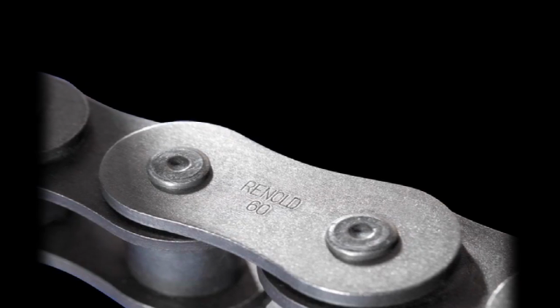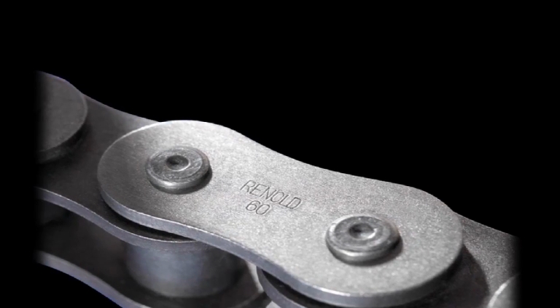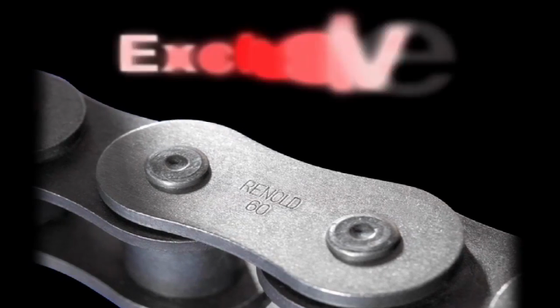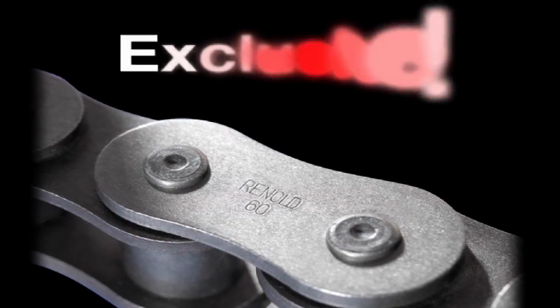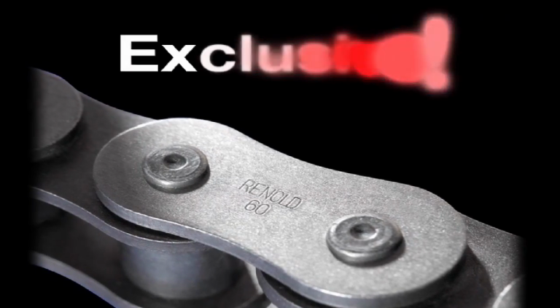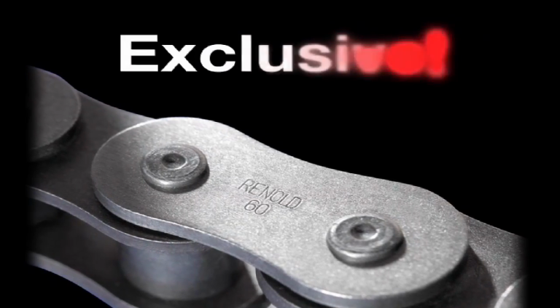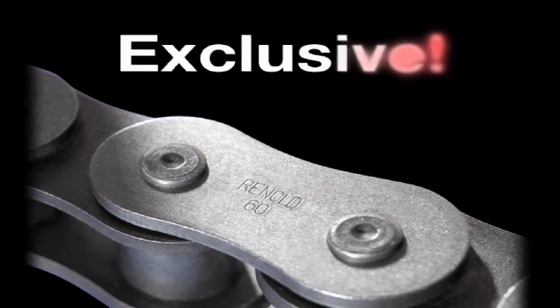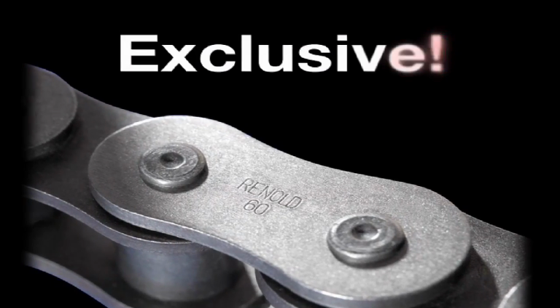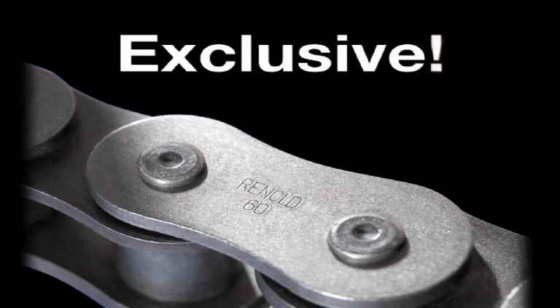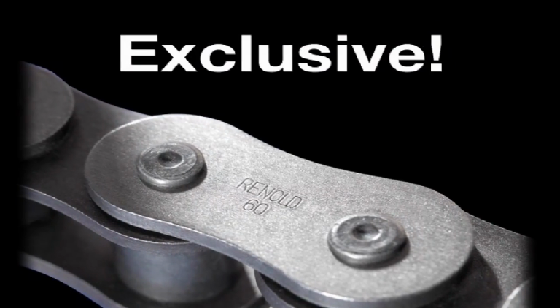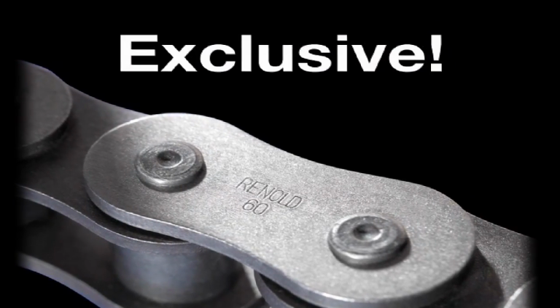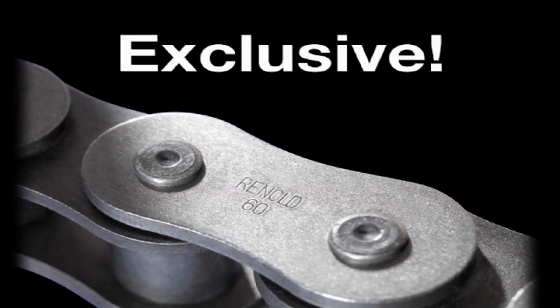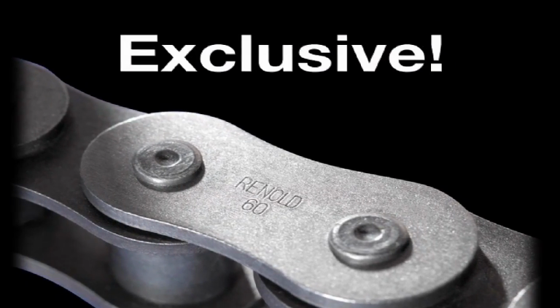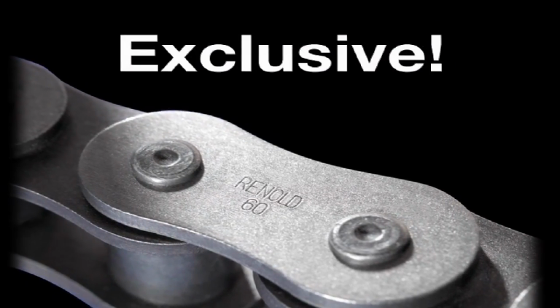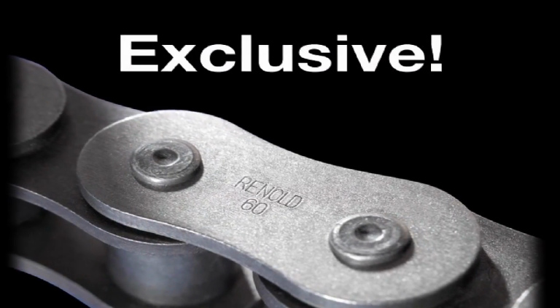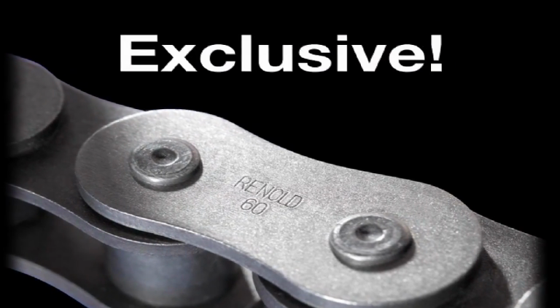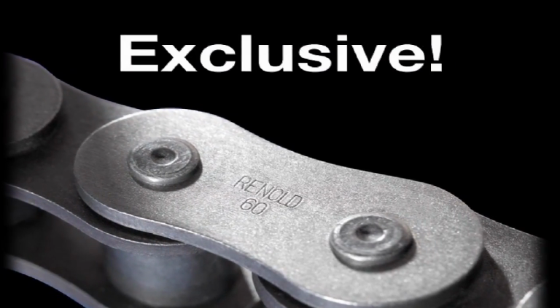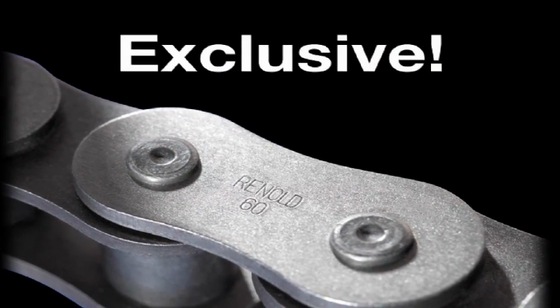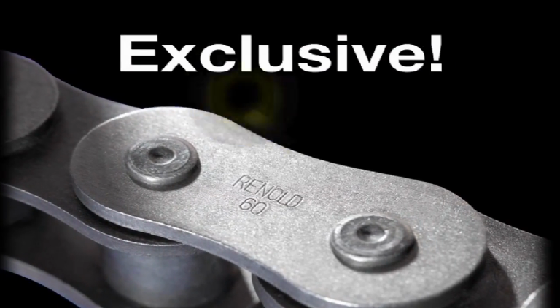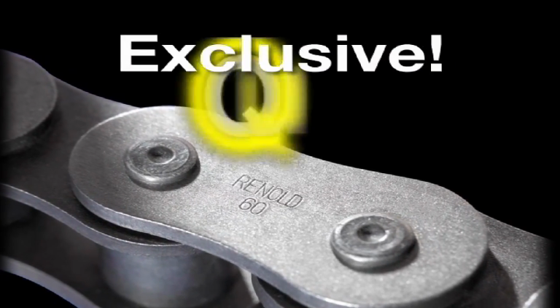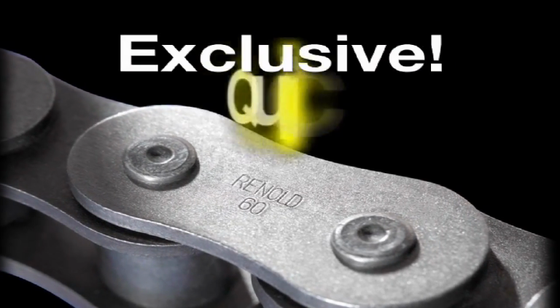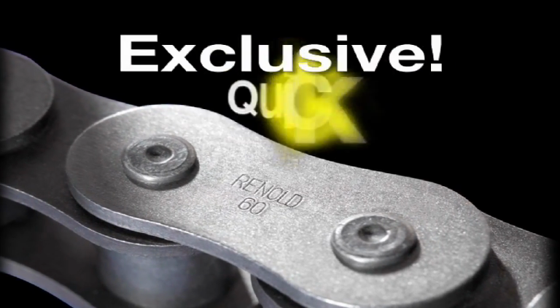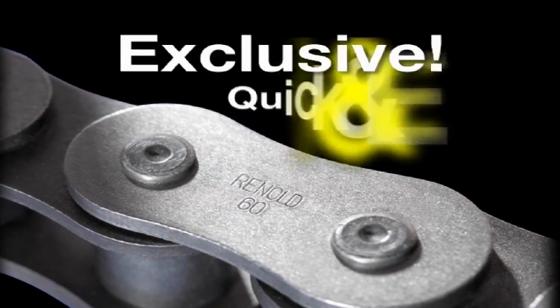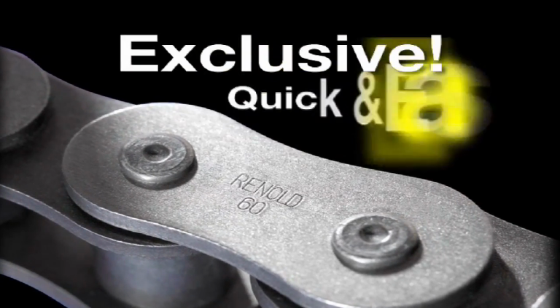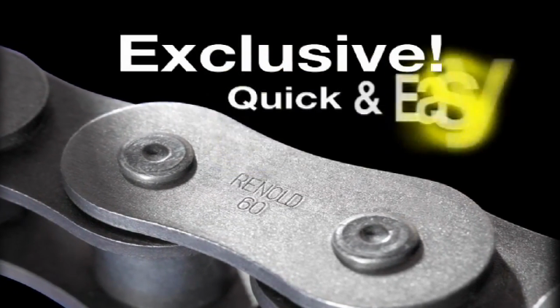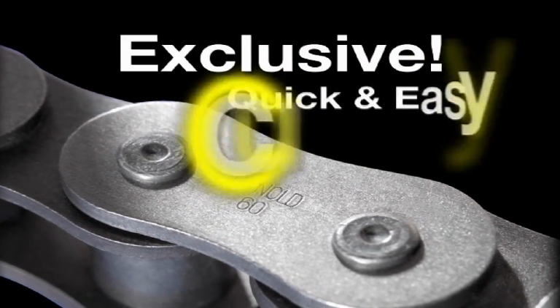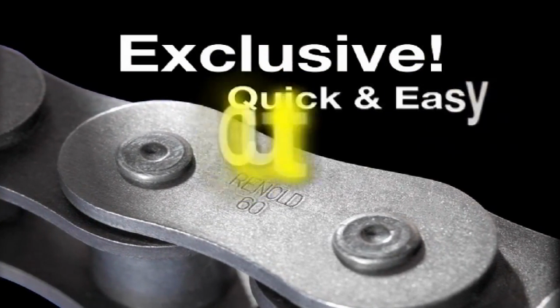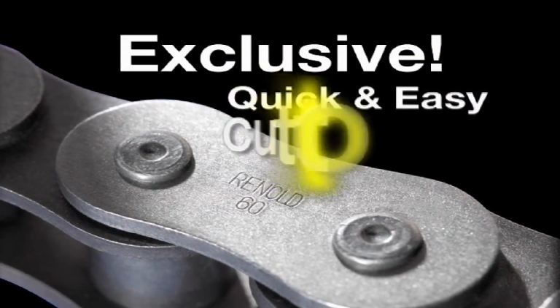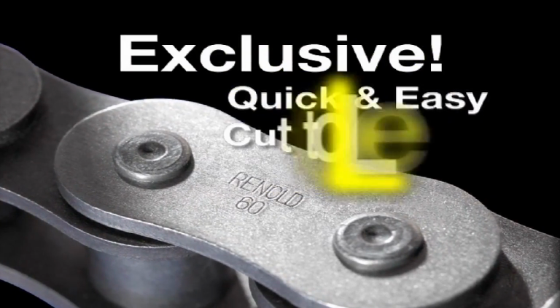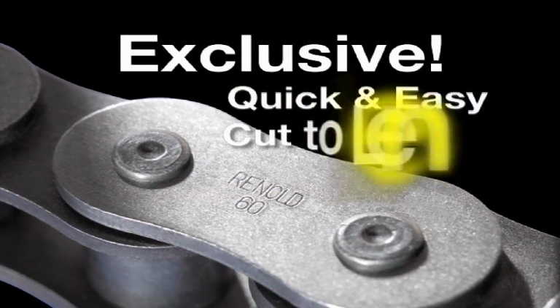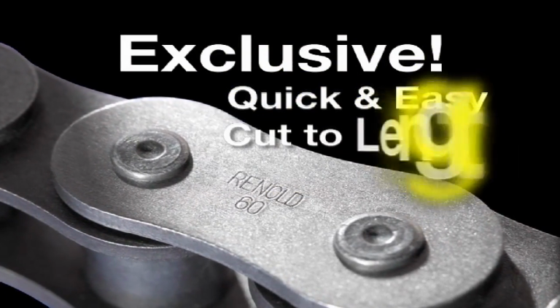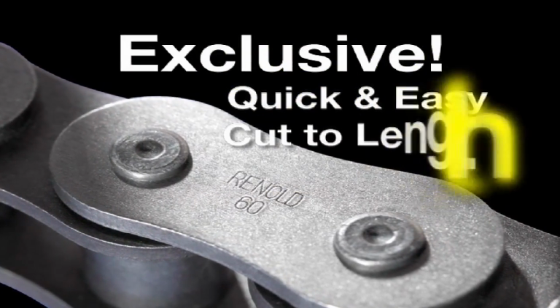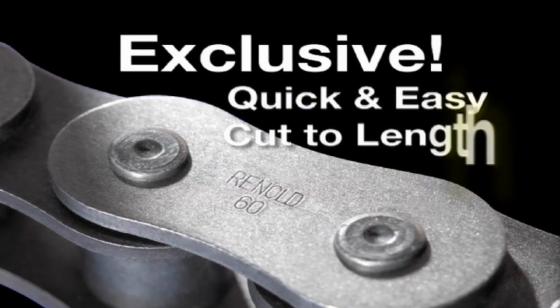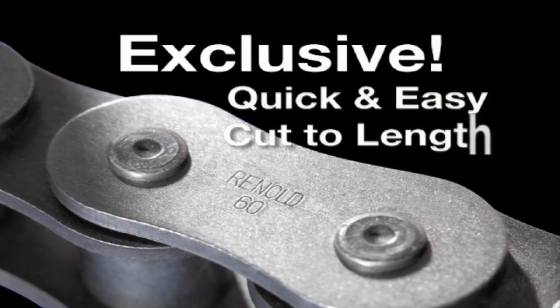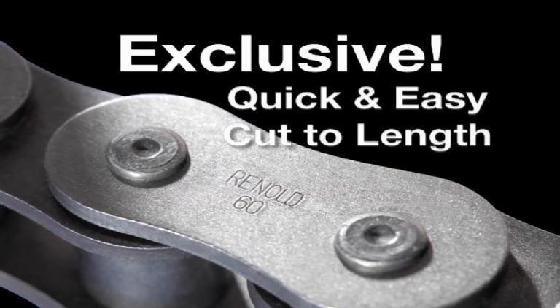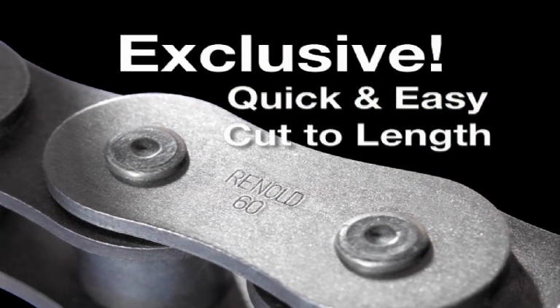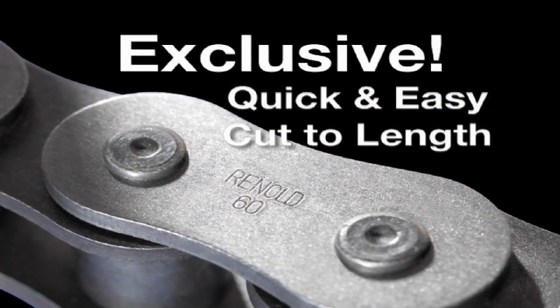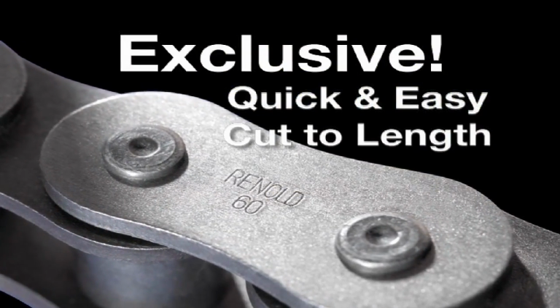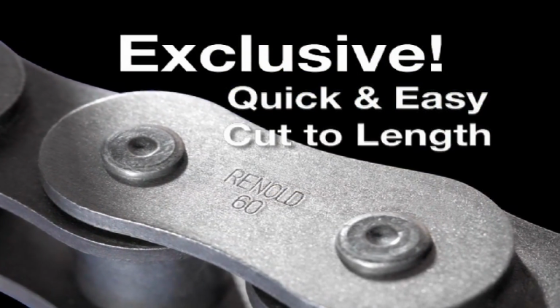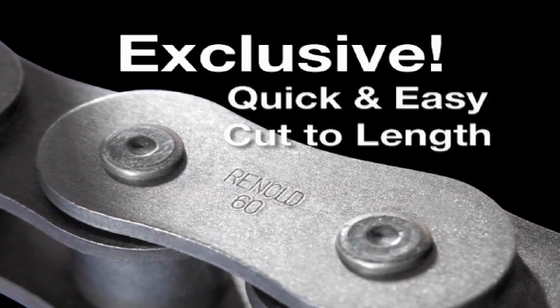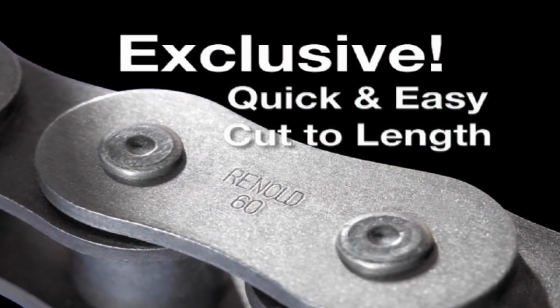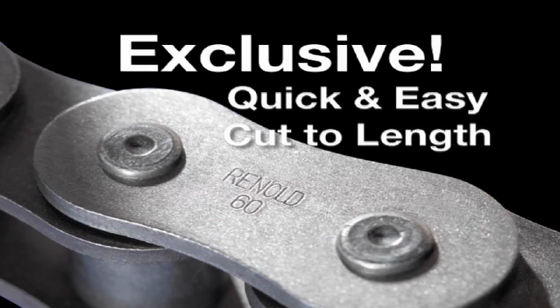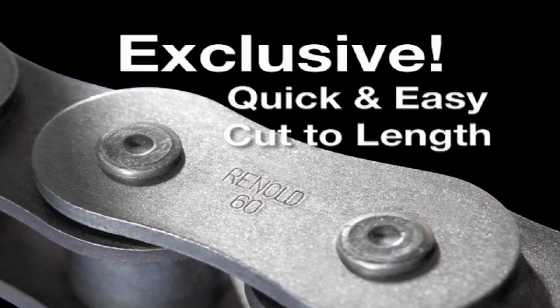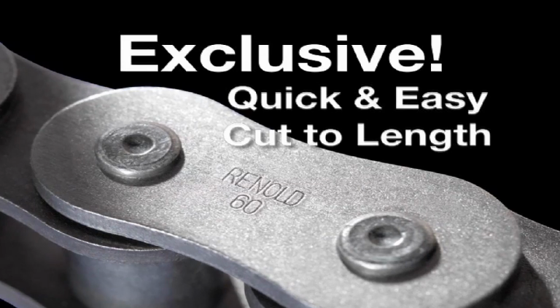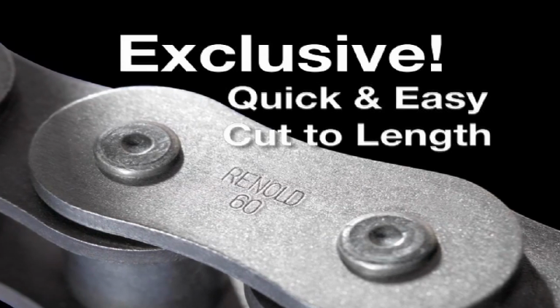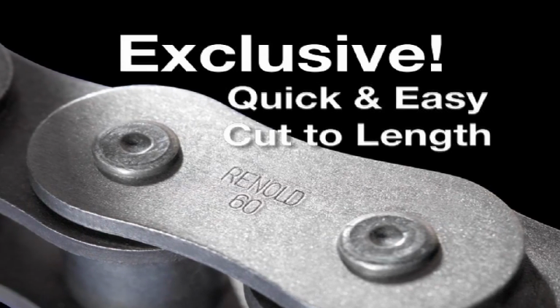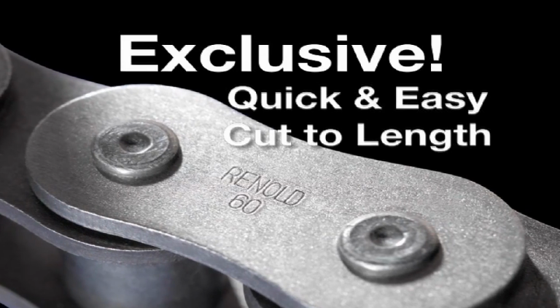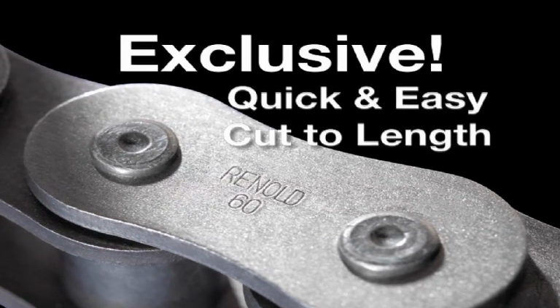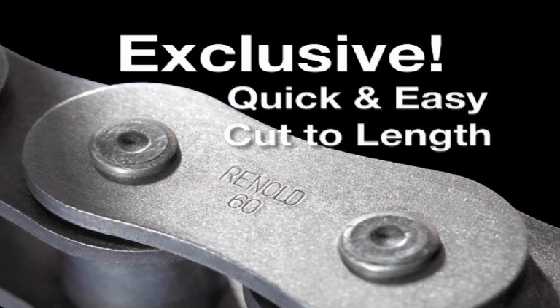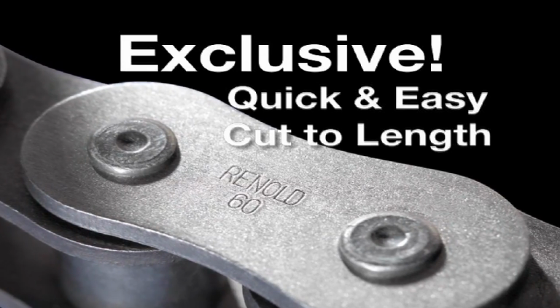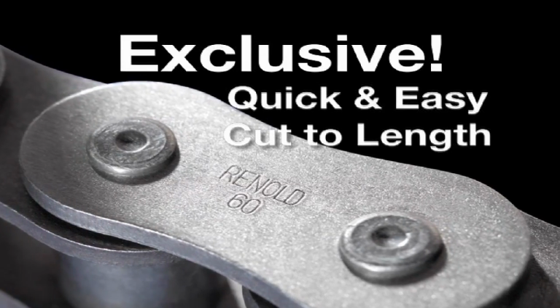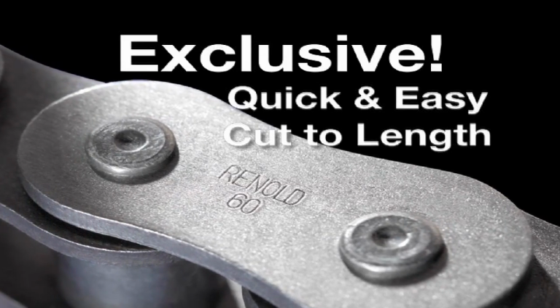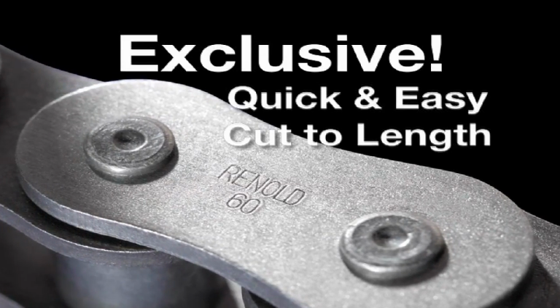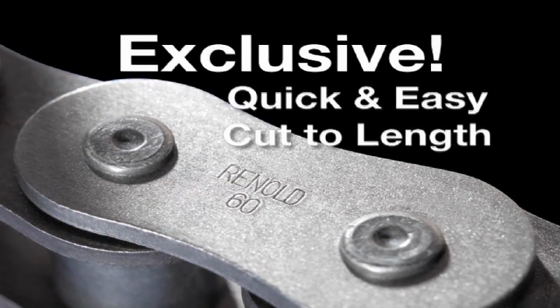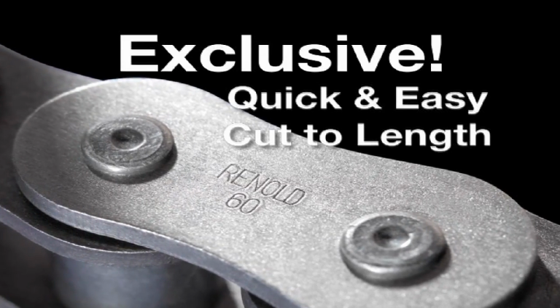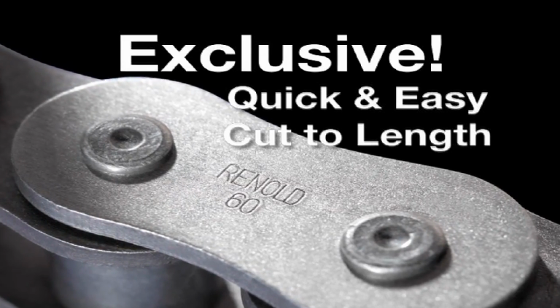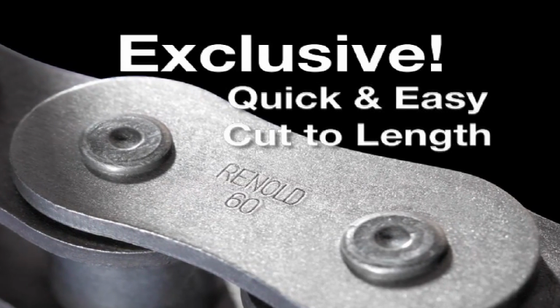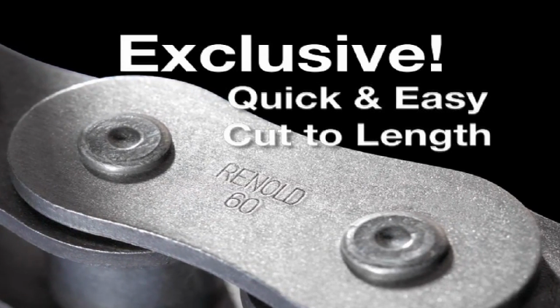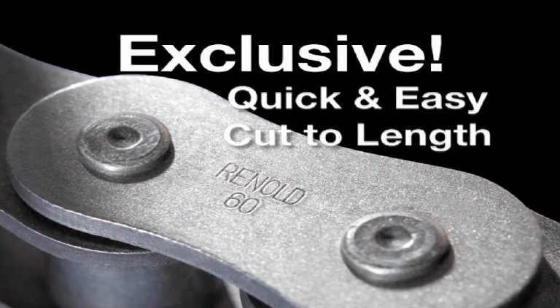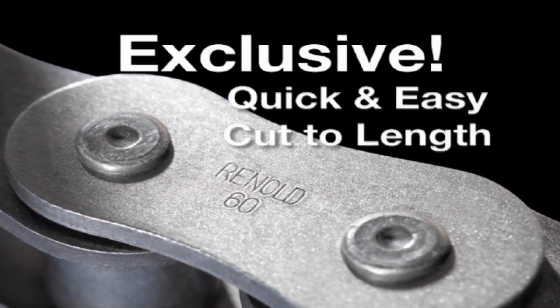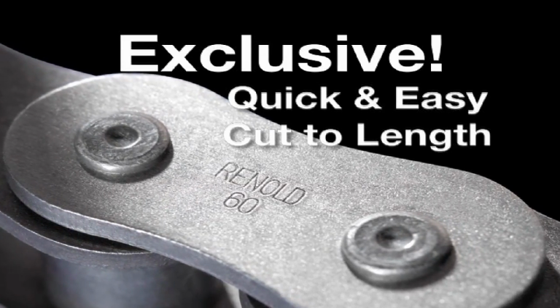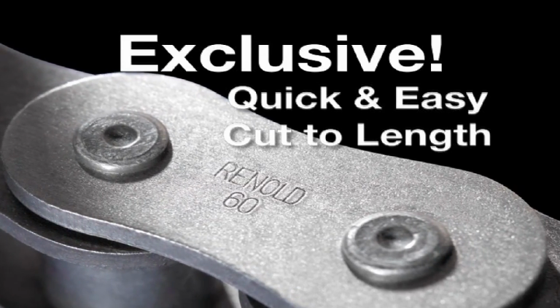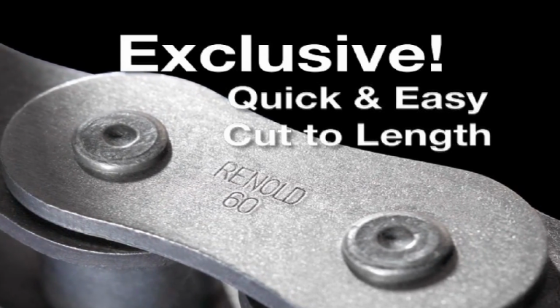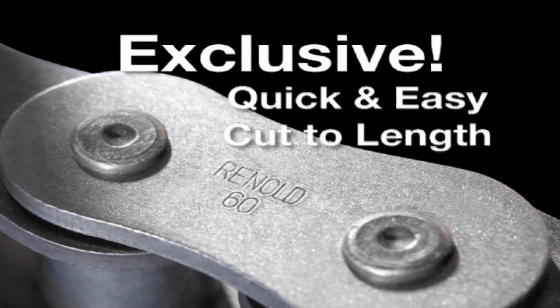Best of all, Reynolds Roller Chain's unique end-softened pins provide a quick and easy way to cut your chain to the length you need.